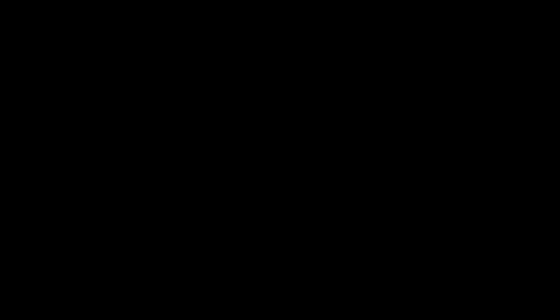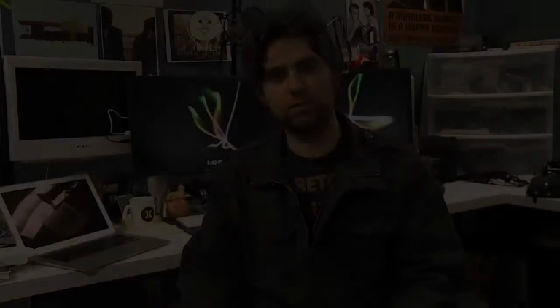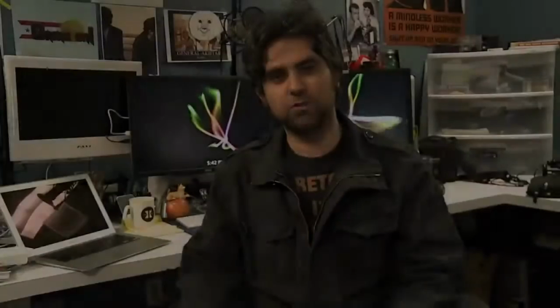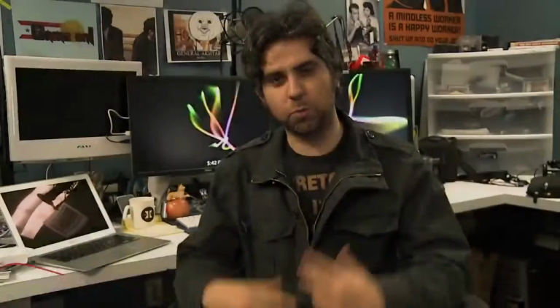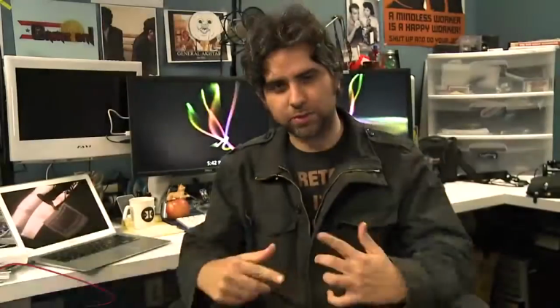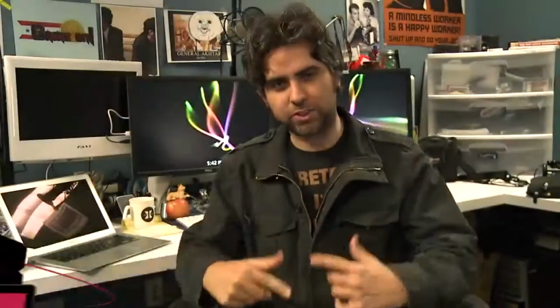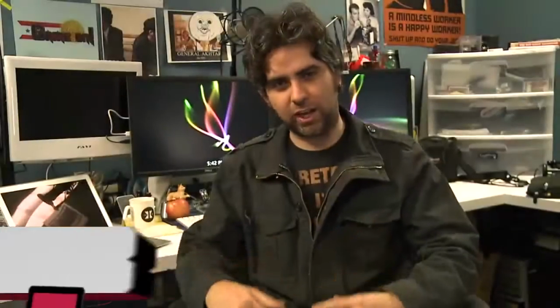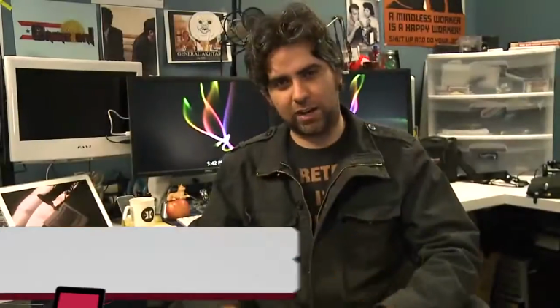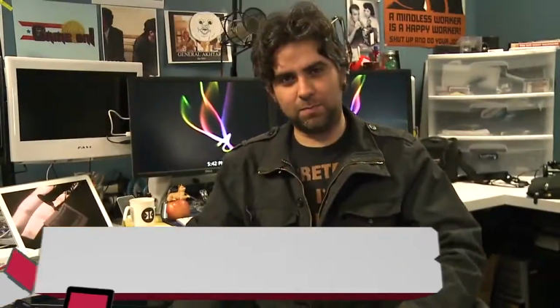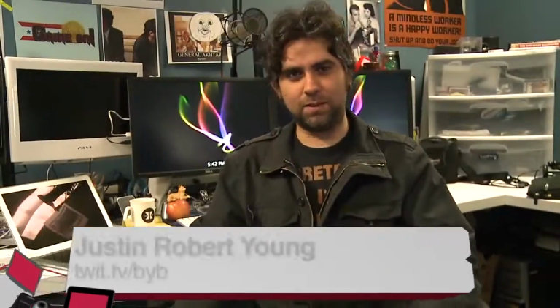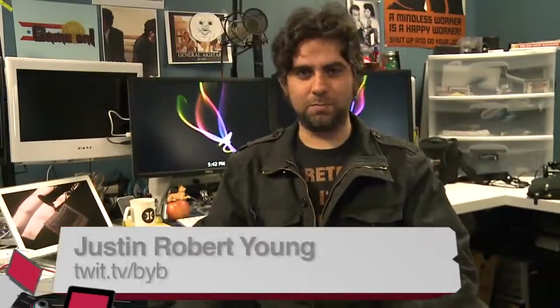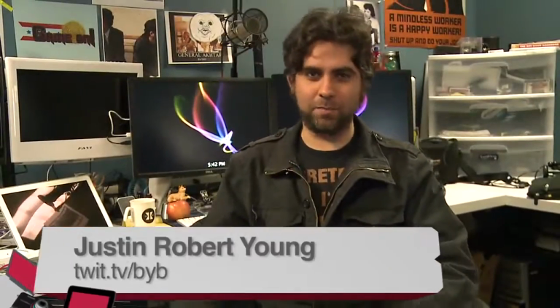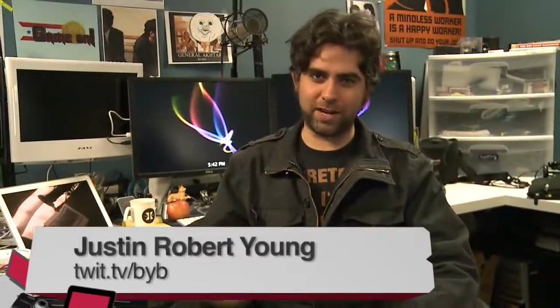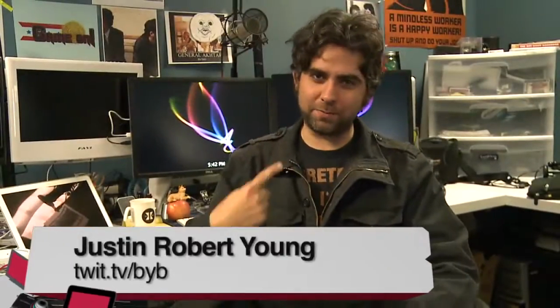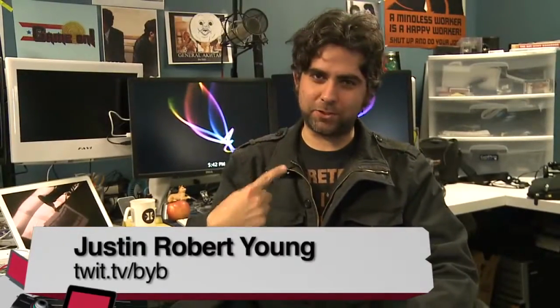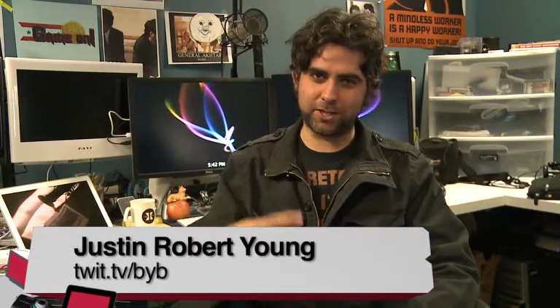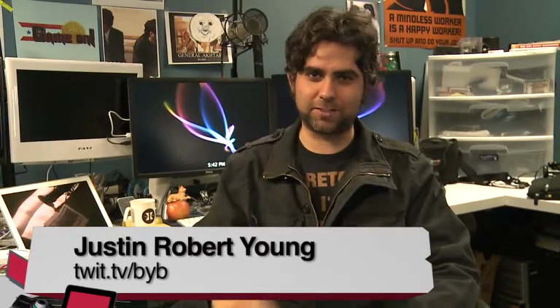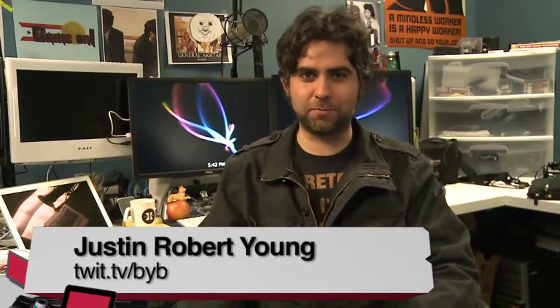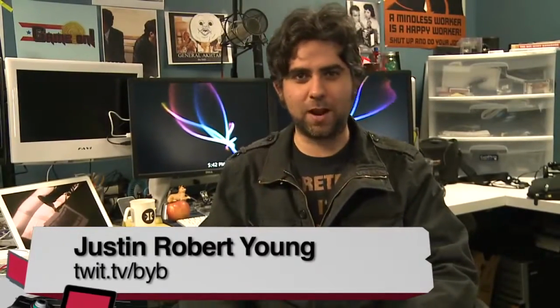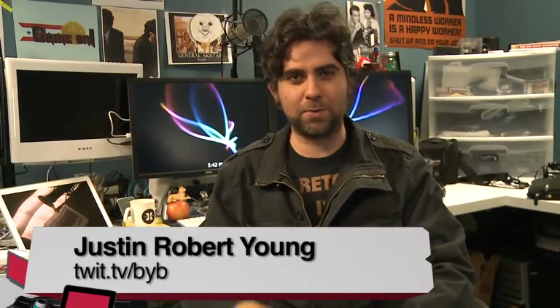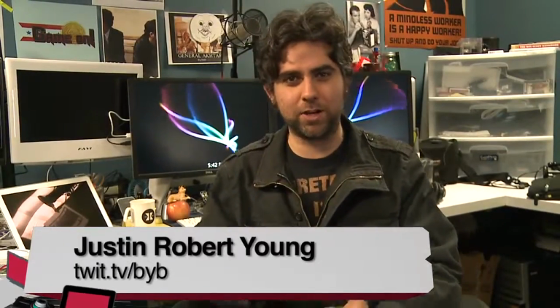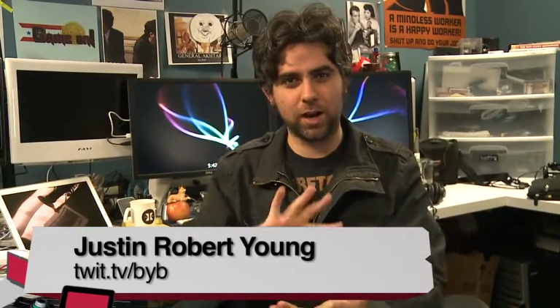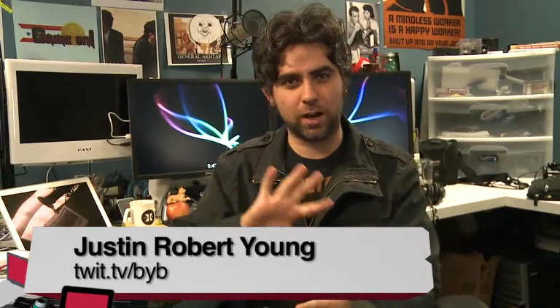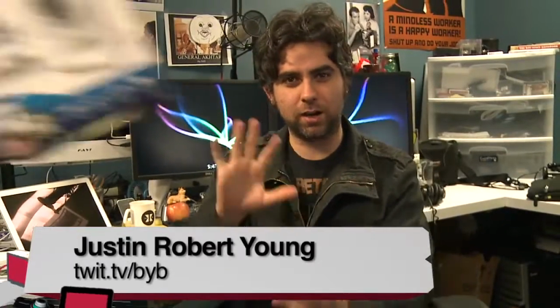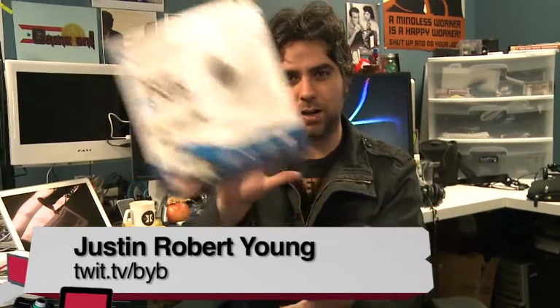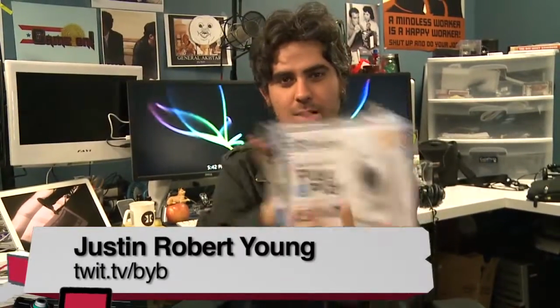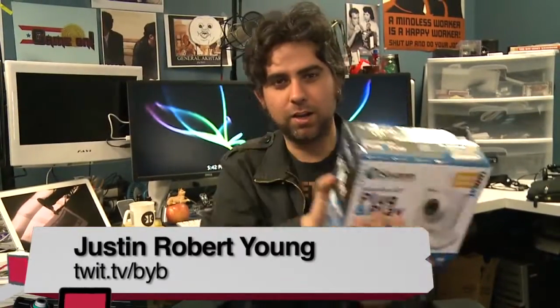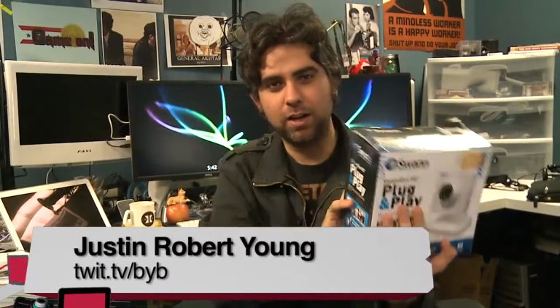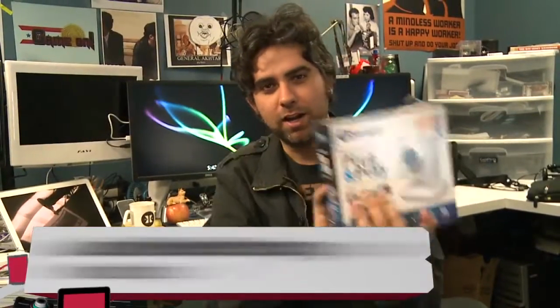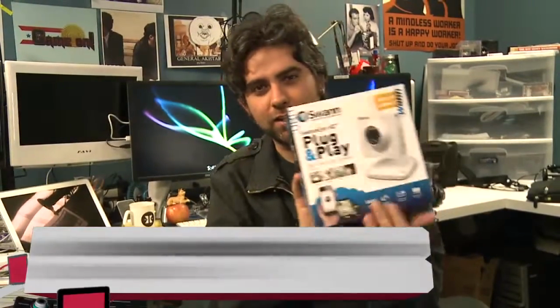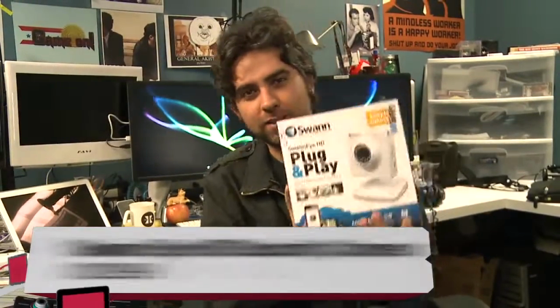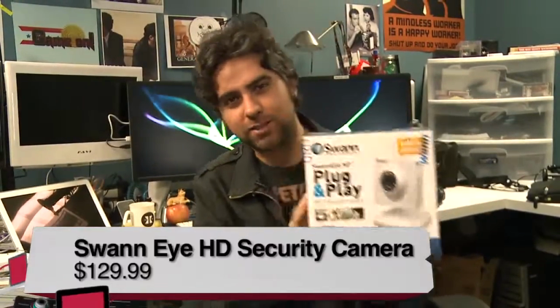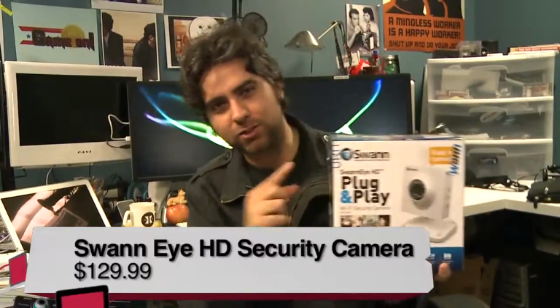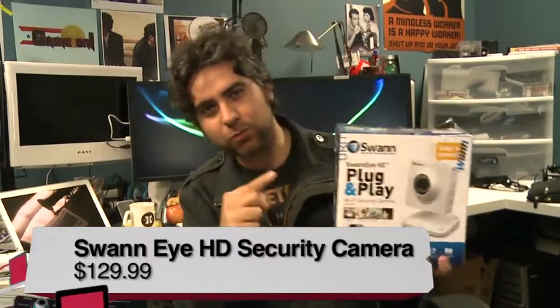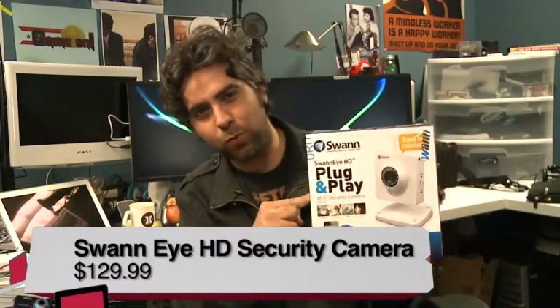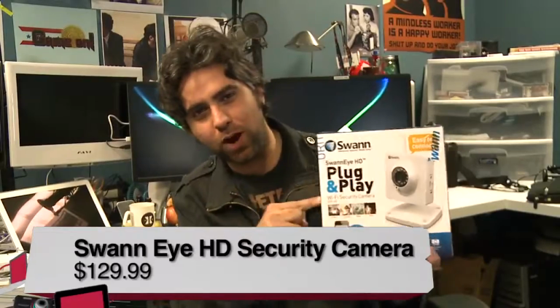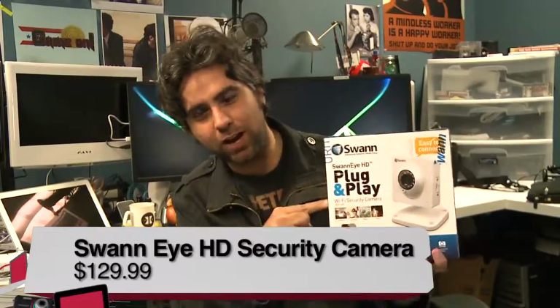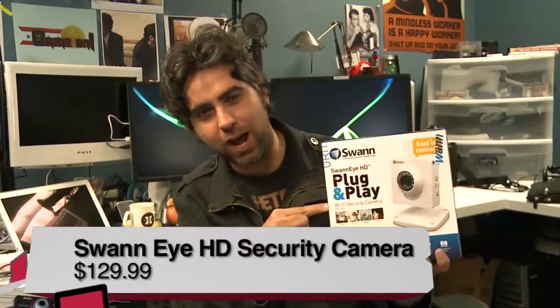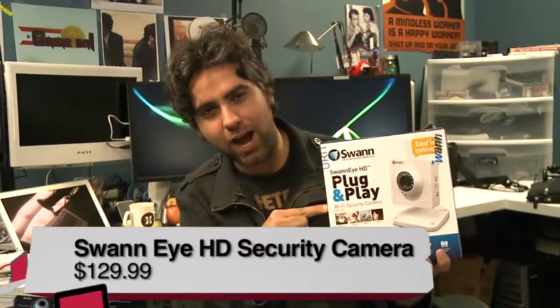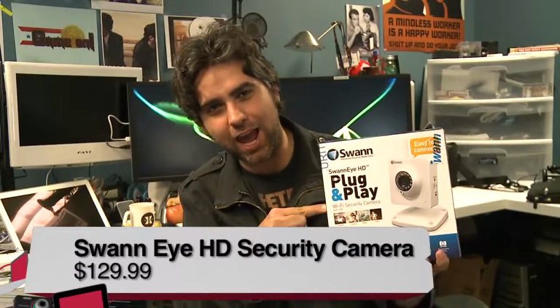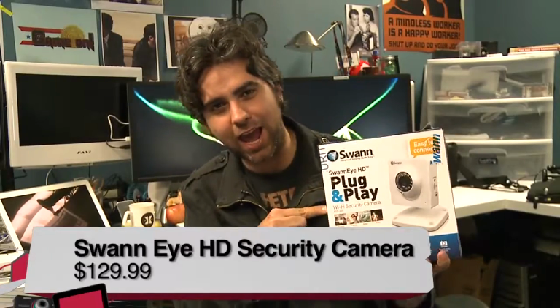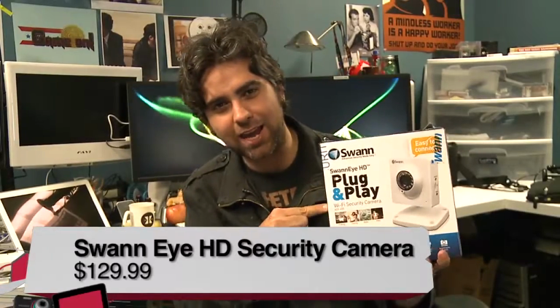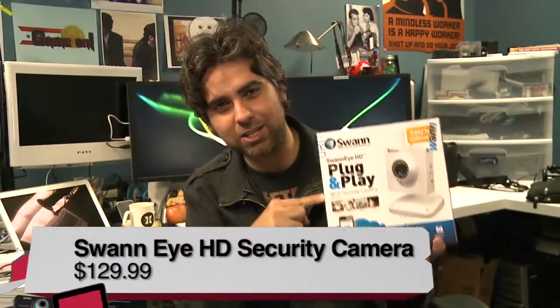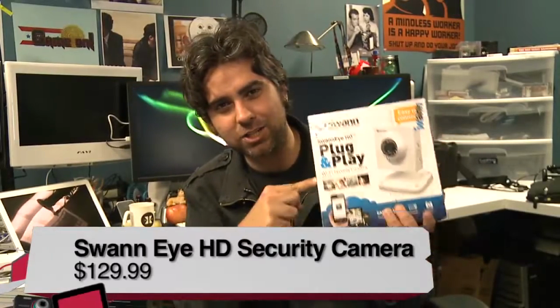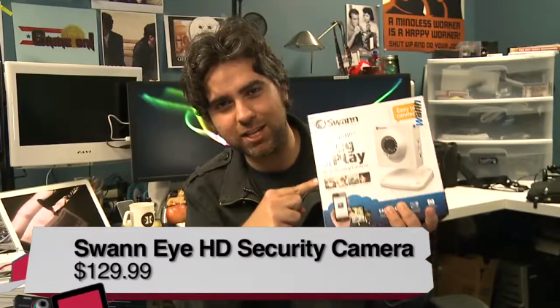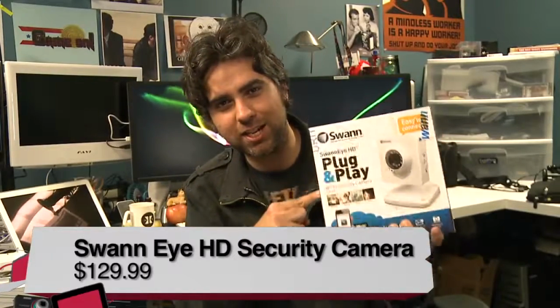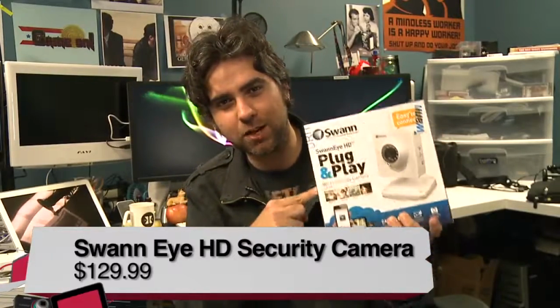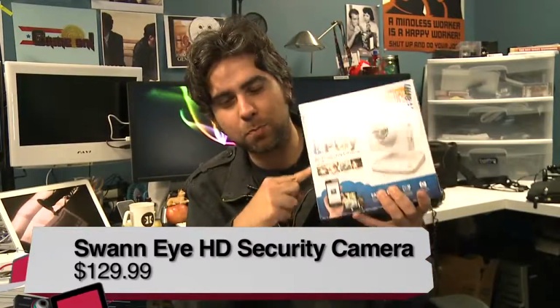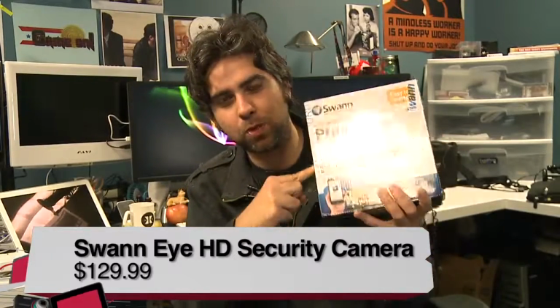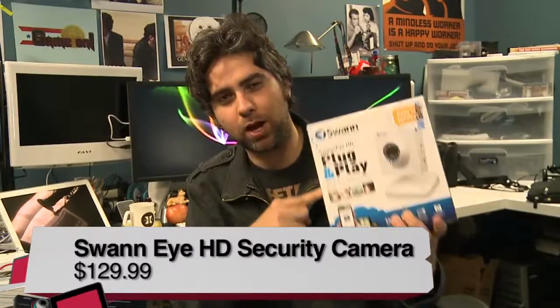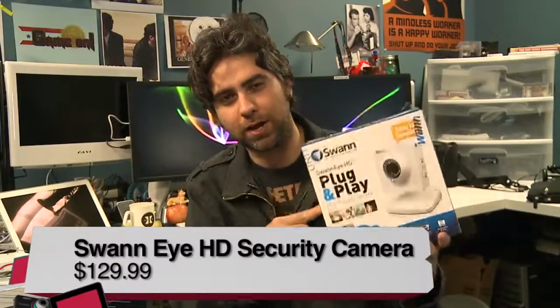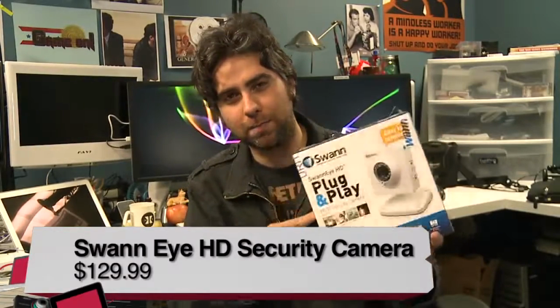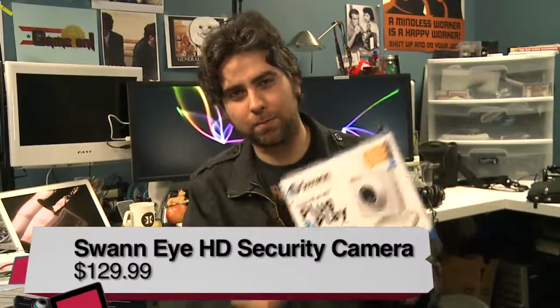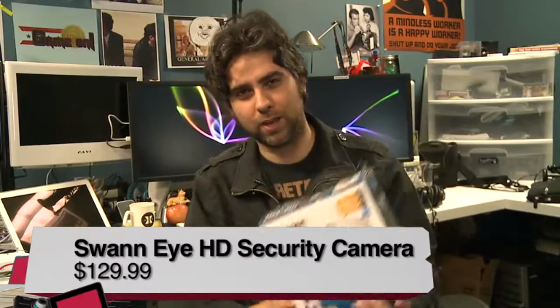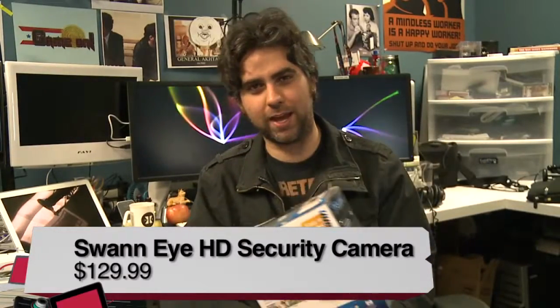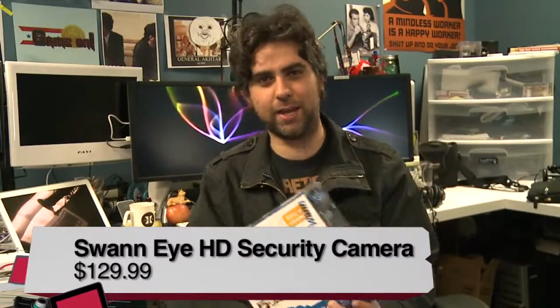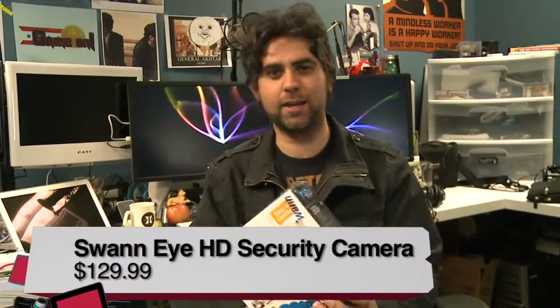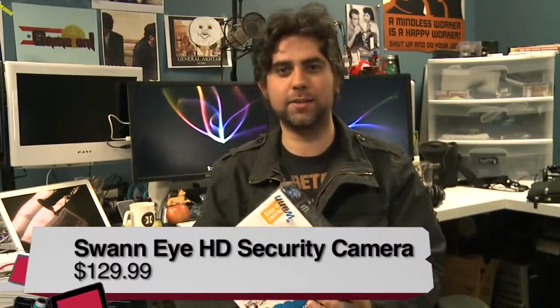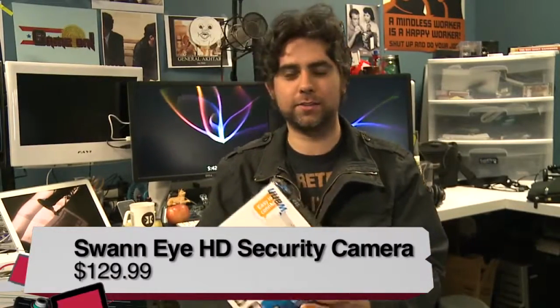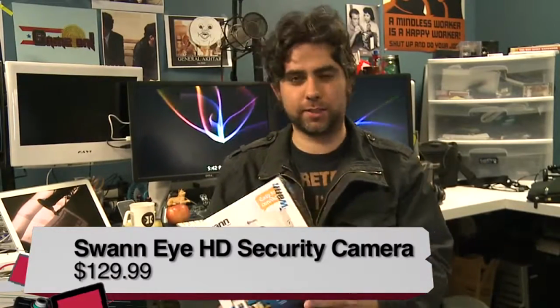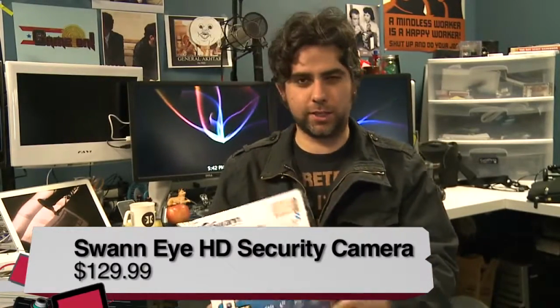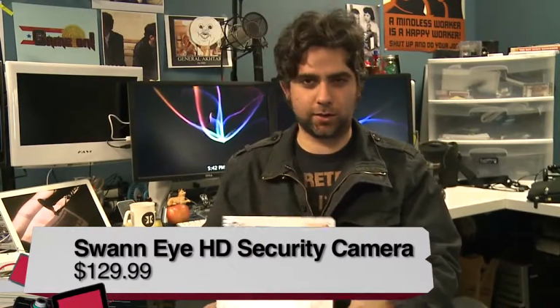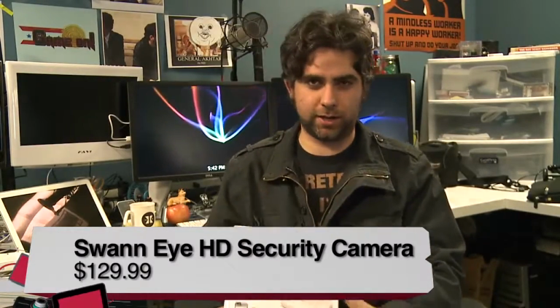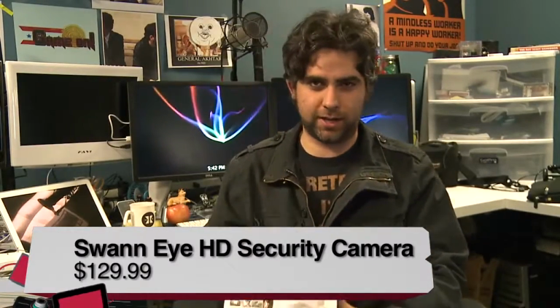My name is Justin Robert Young, and this is the Swan Eye HD plug-and-play security camera.